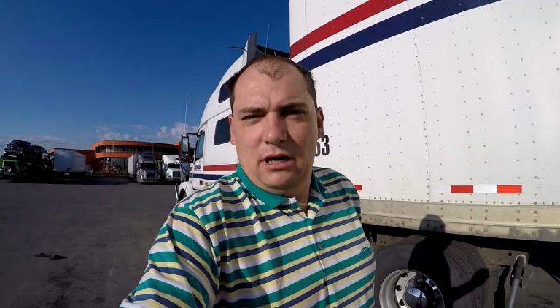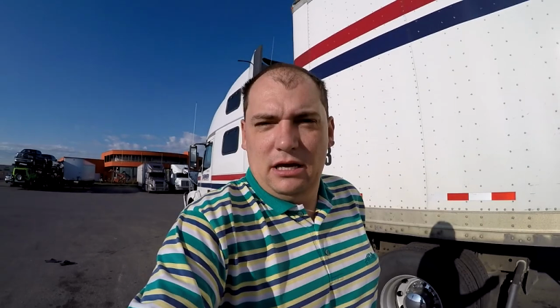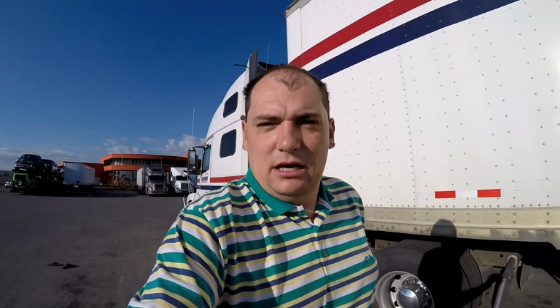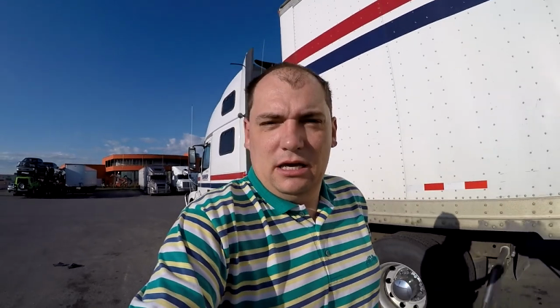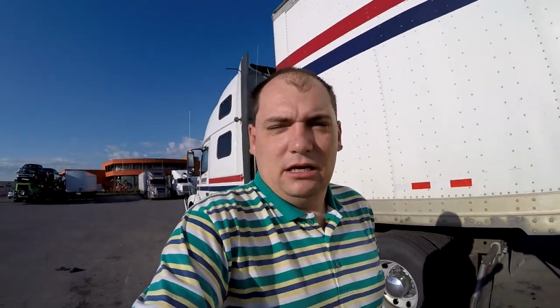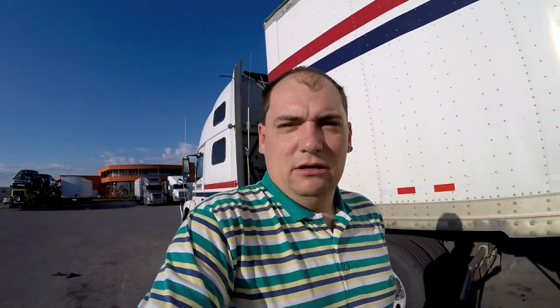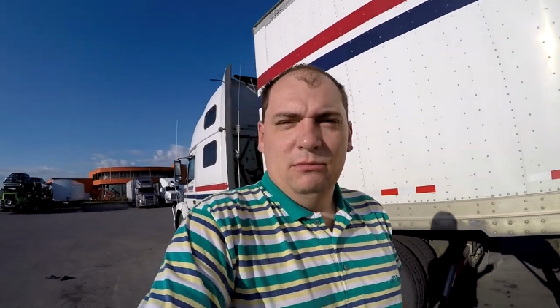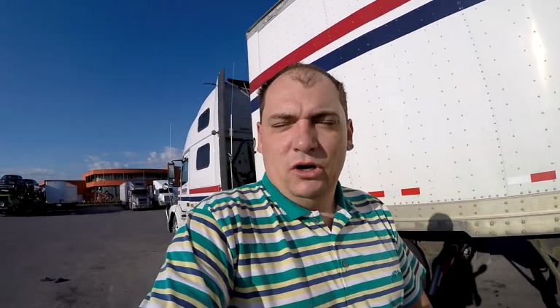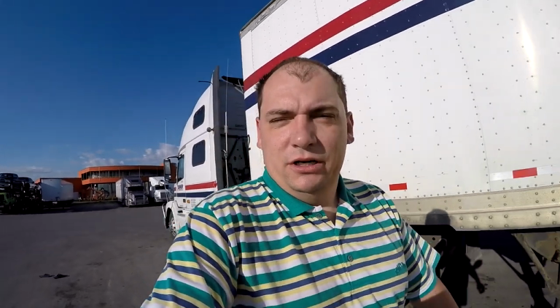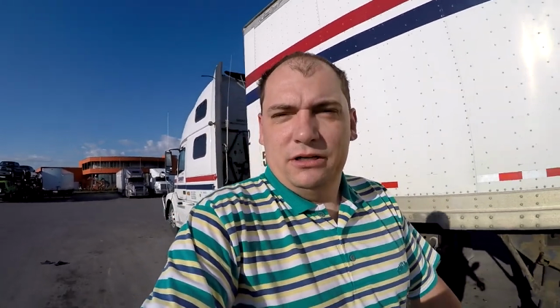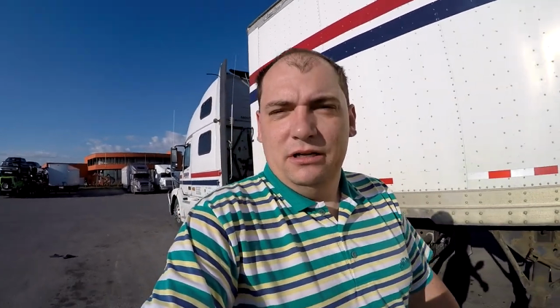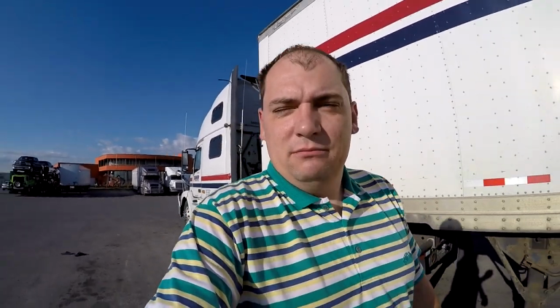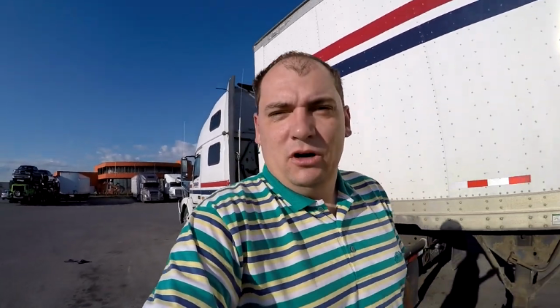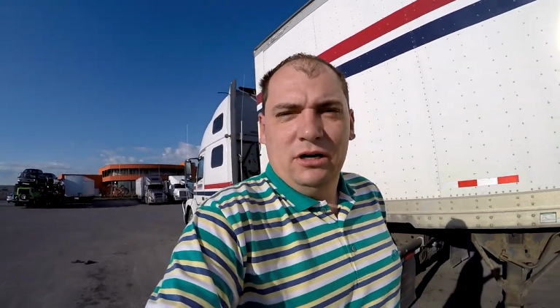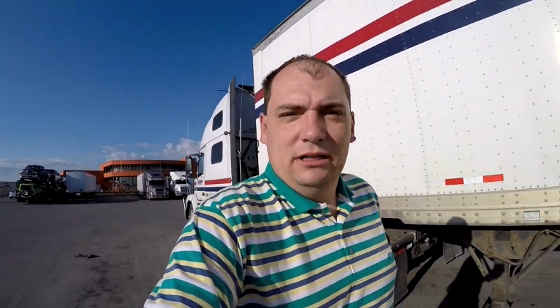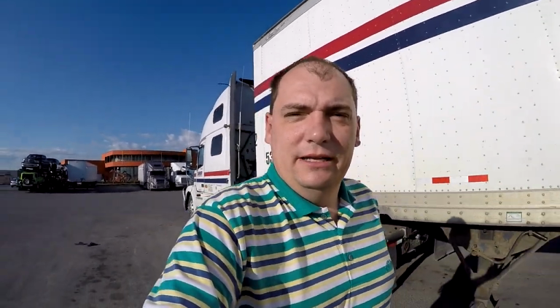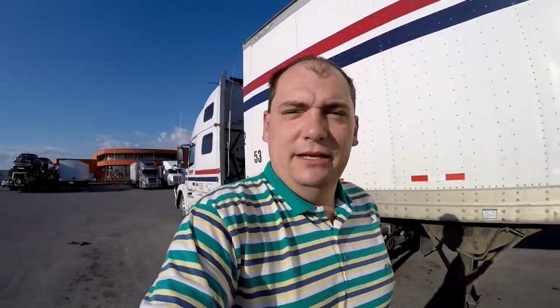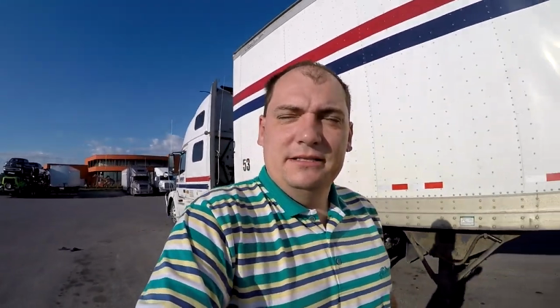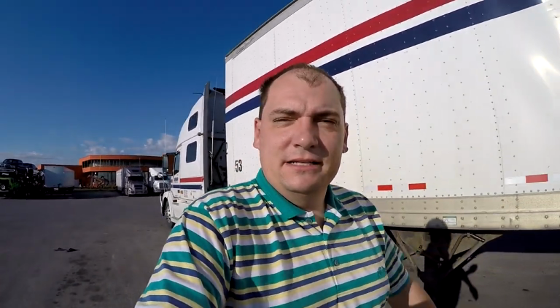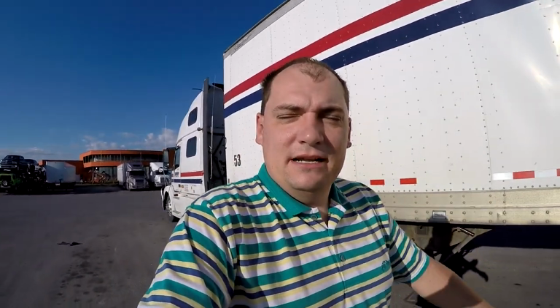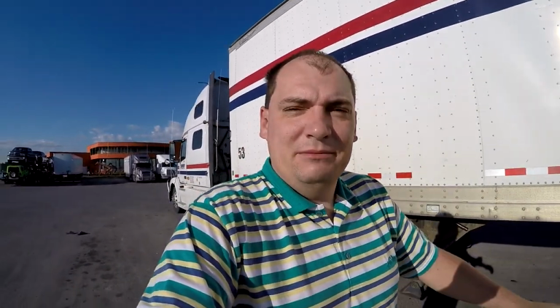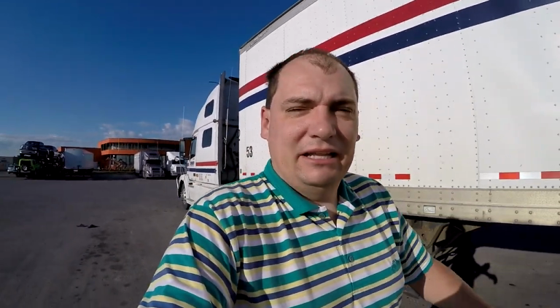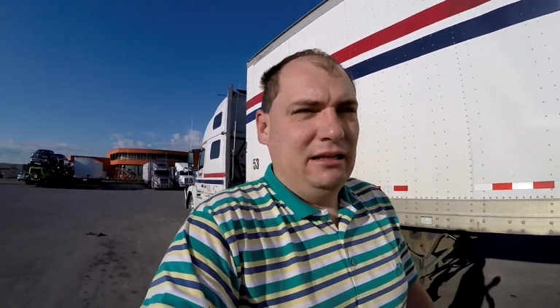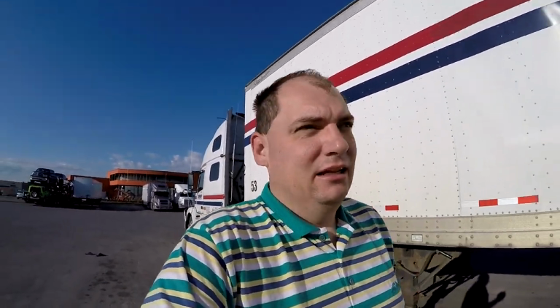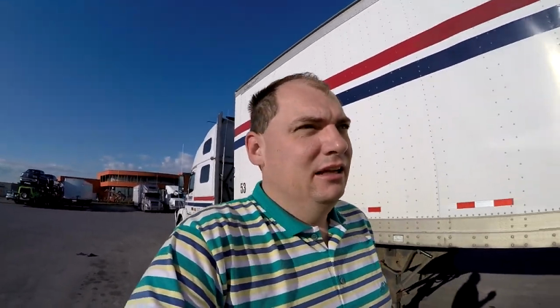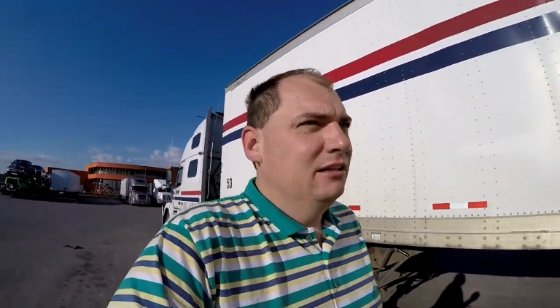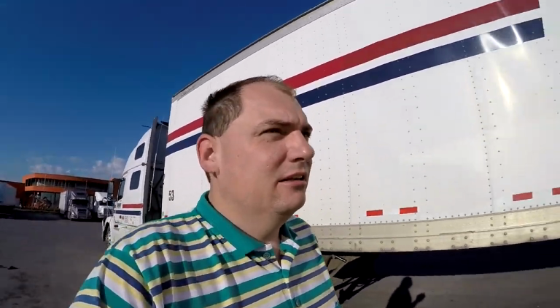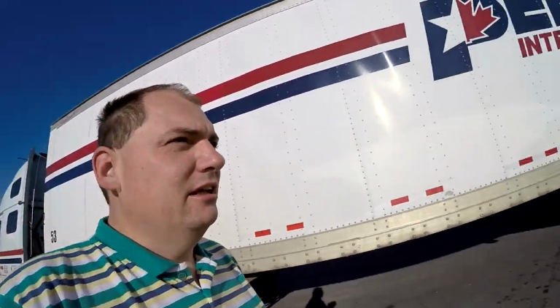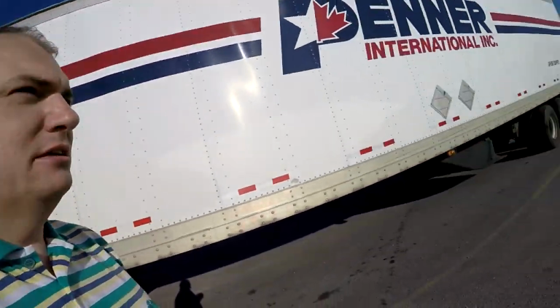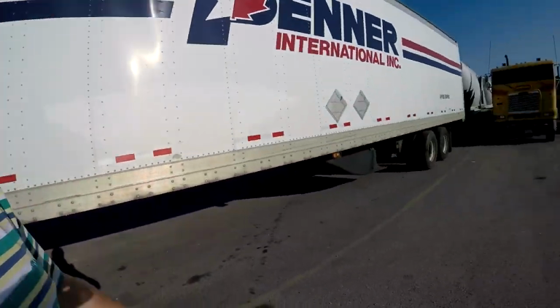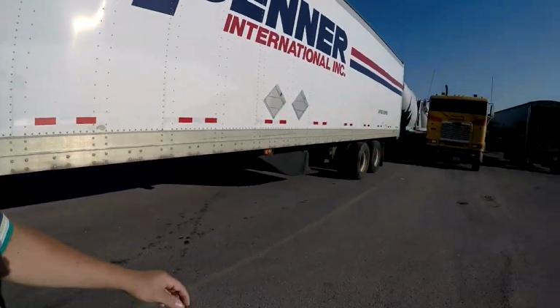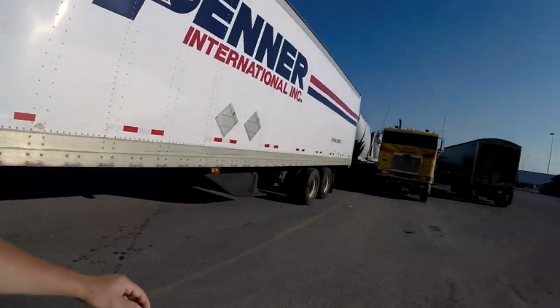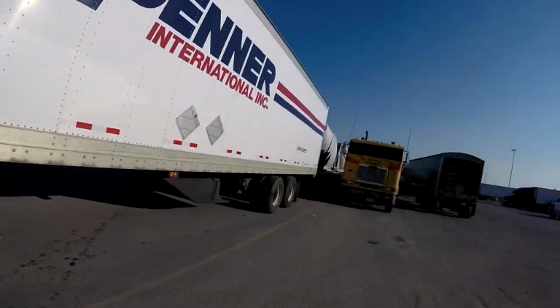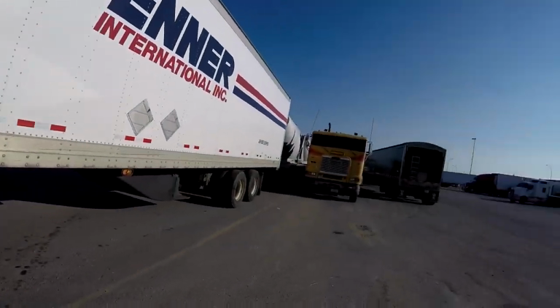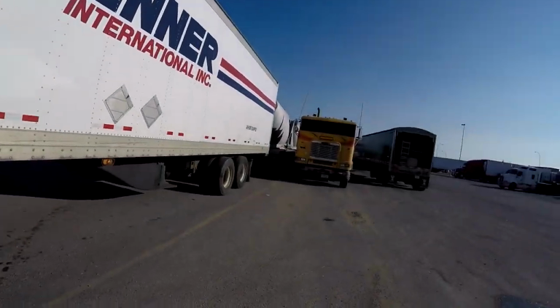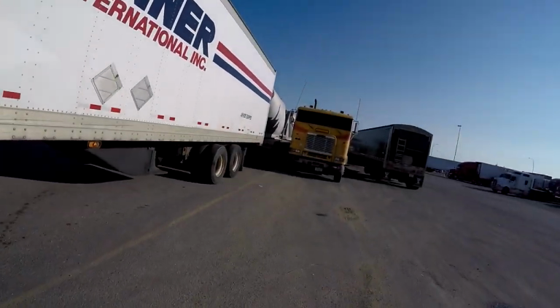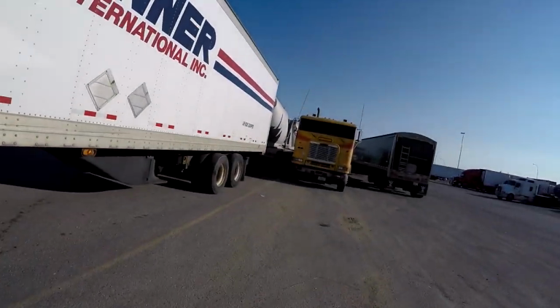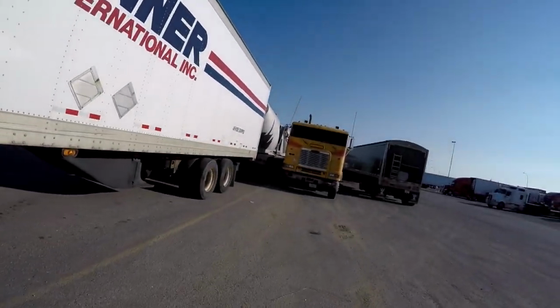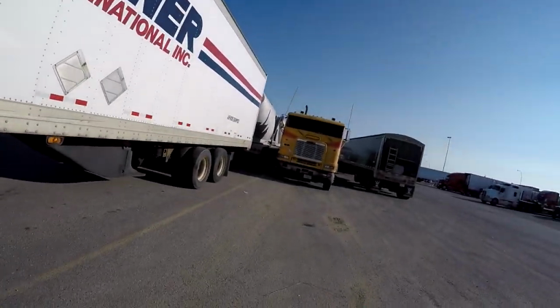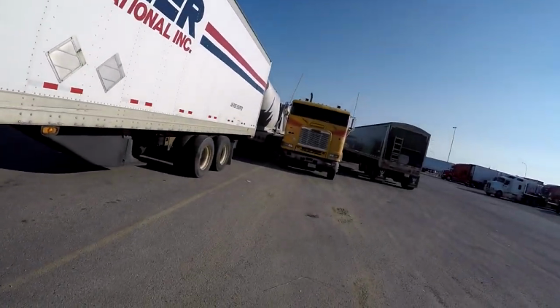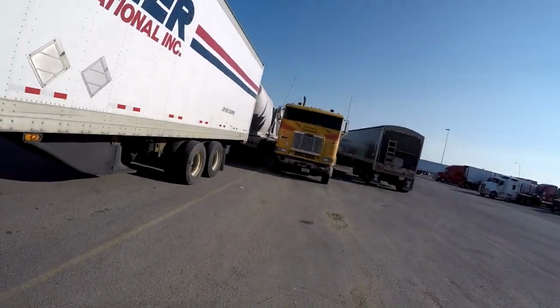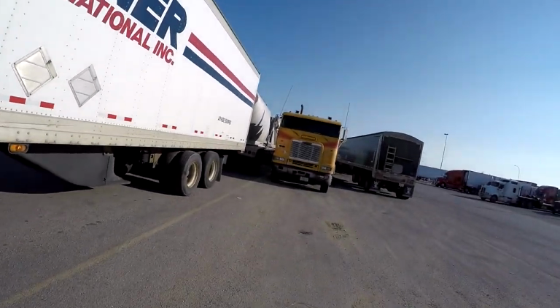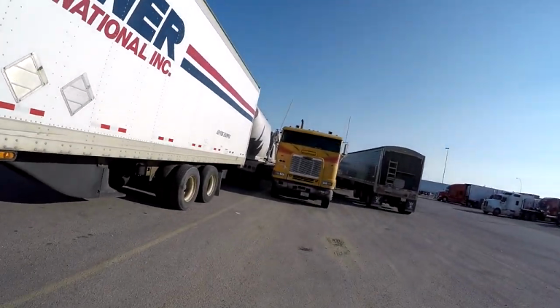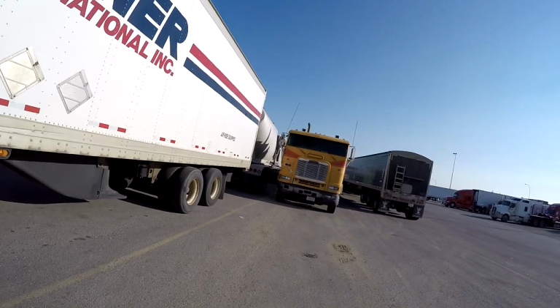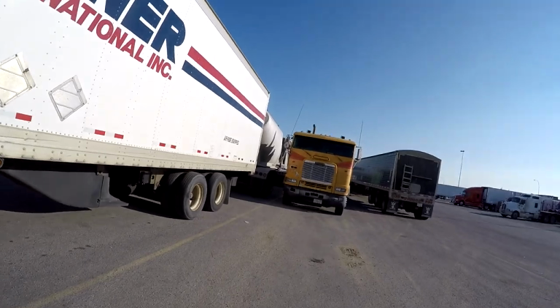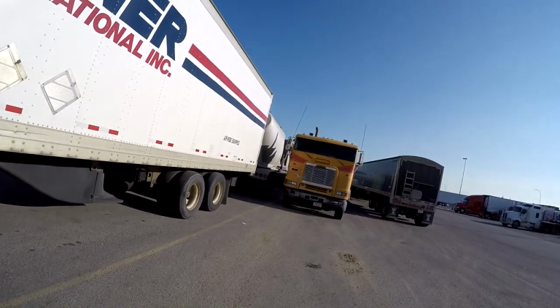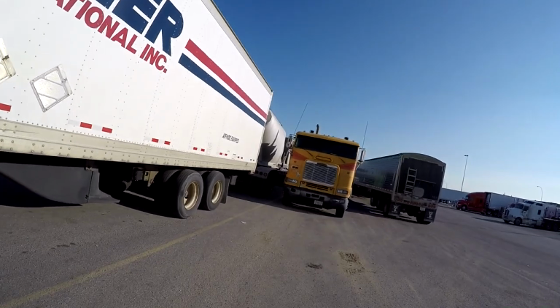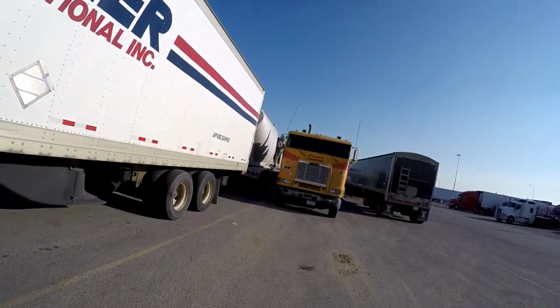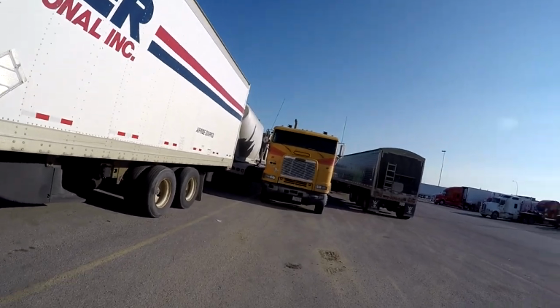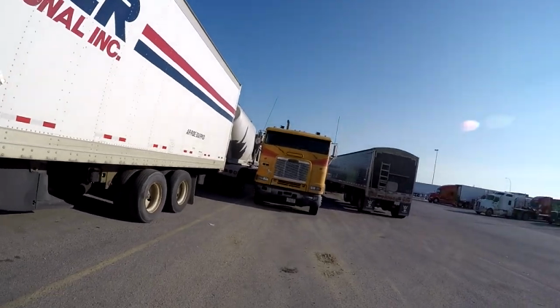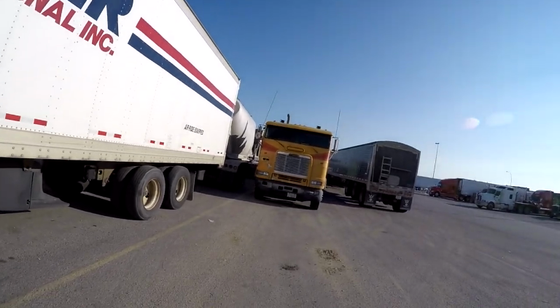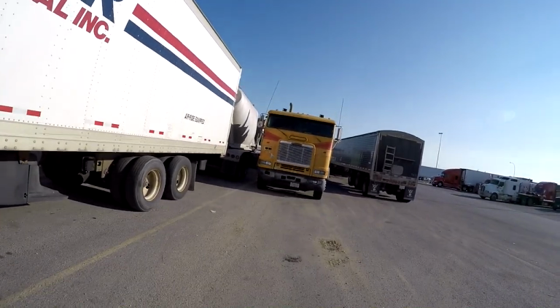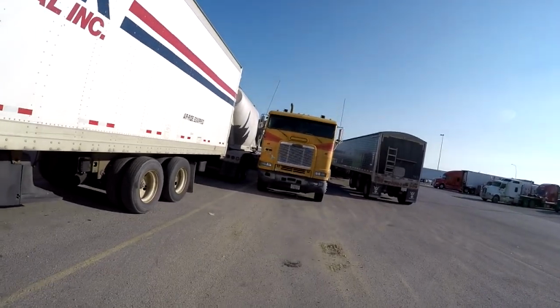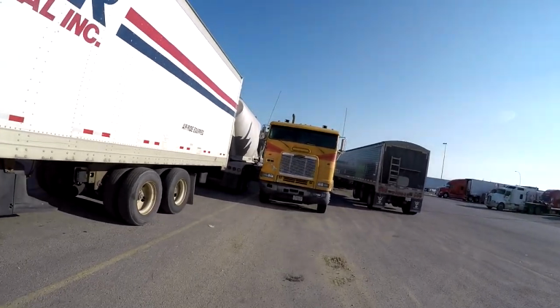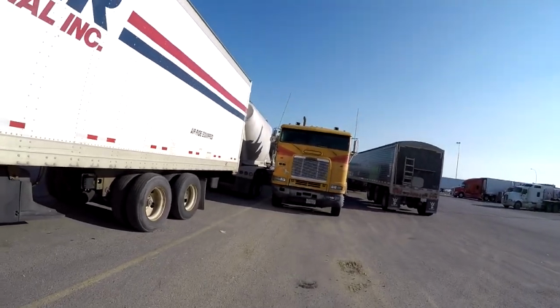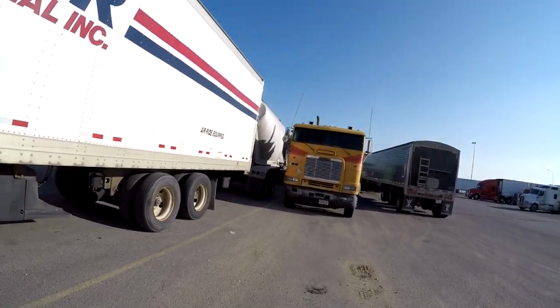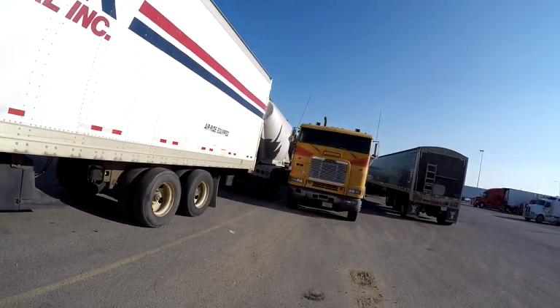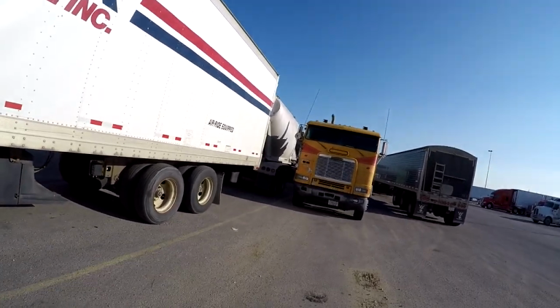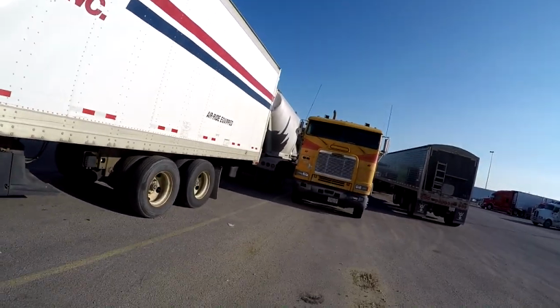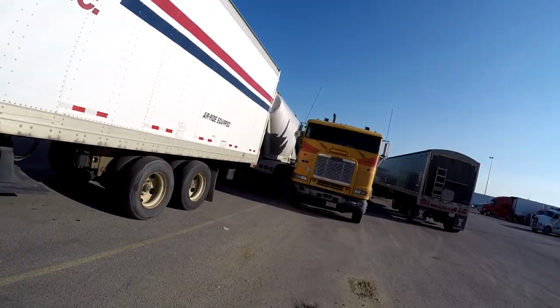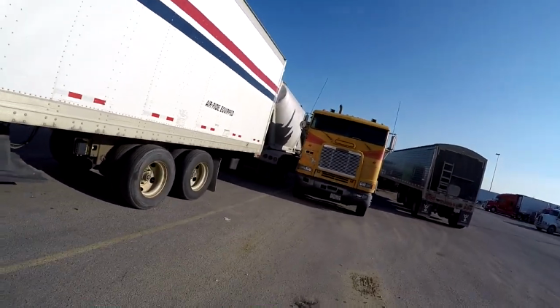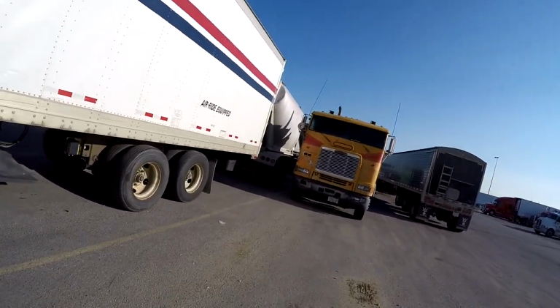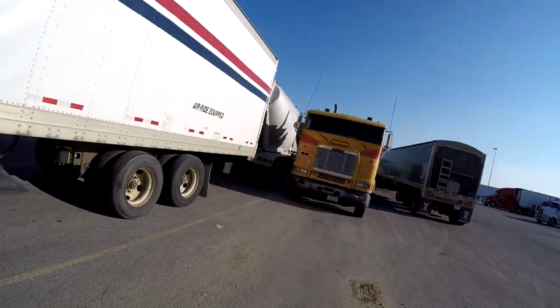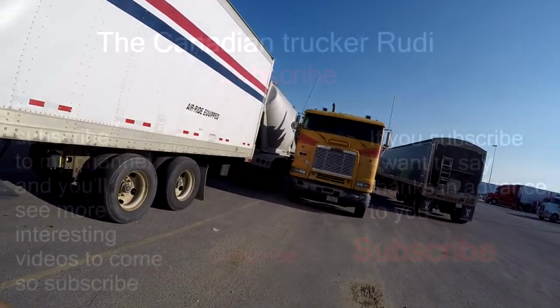Hey, good morning, good morning ladies and gentlemen. Look at this — we got a classic truck over here, a classic Freightliner.